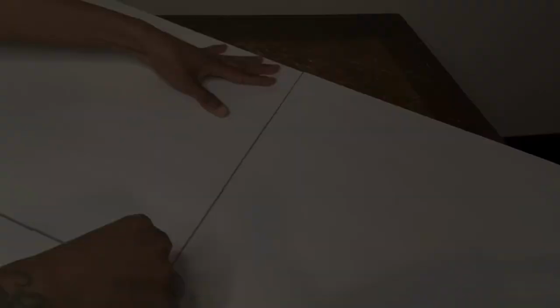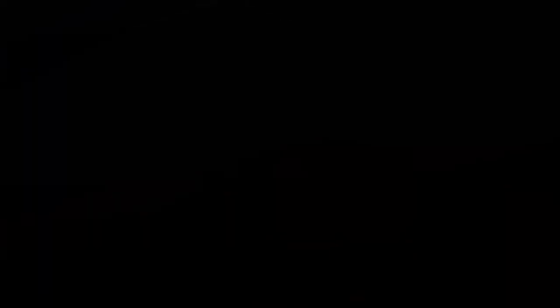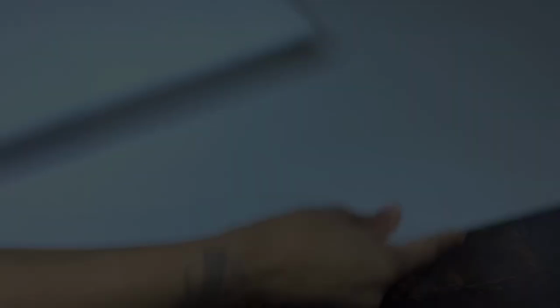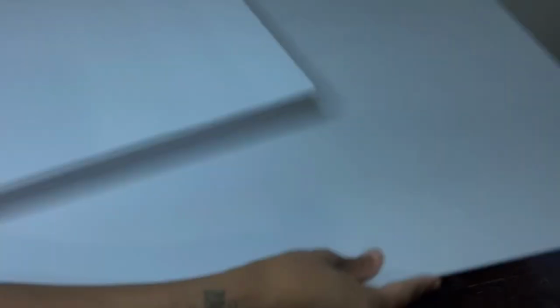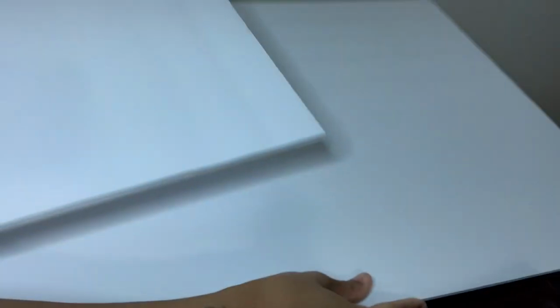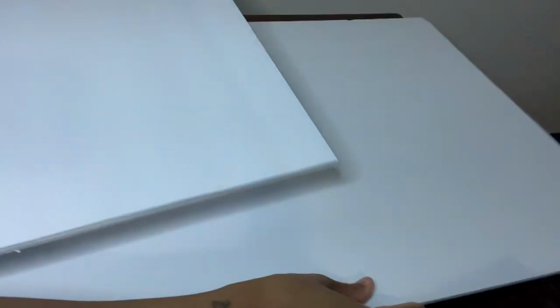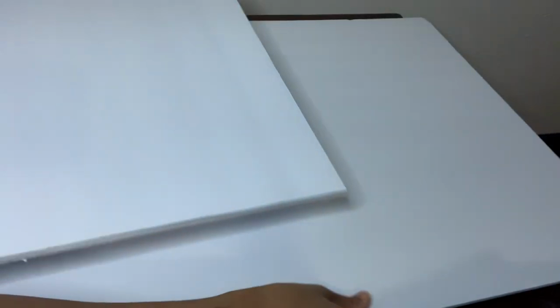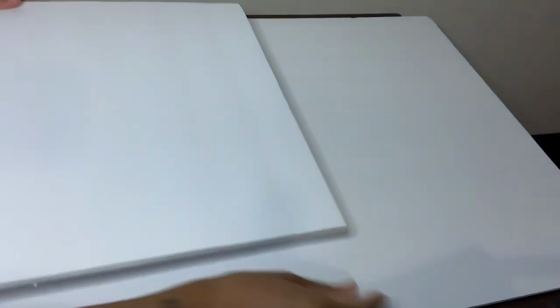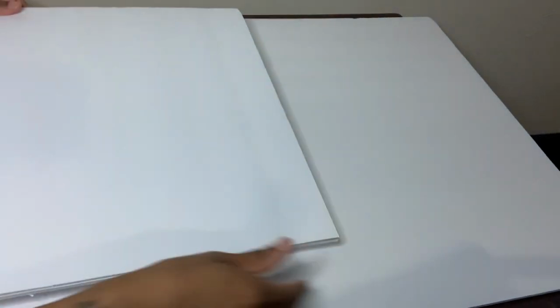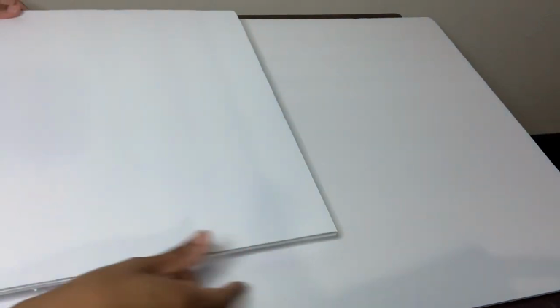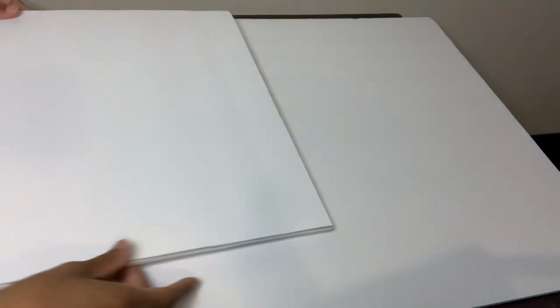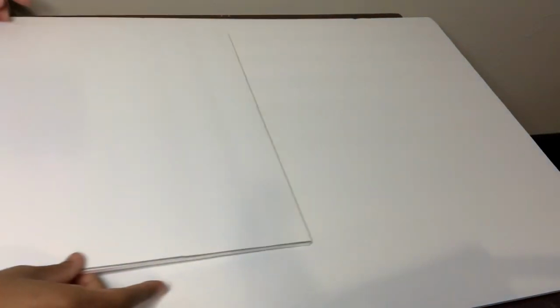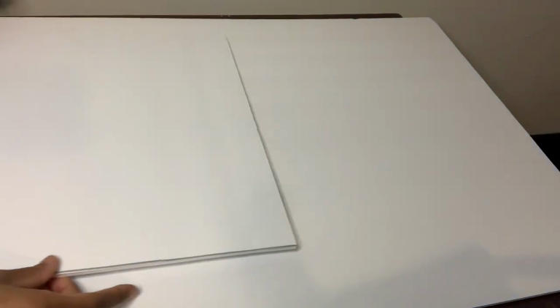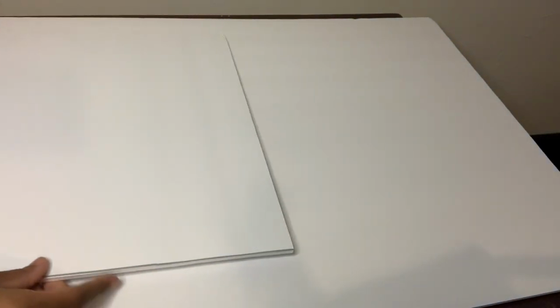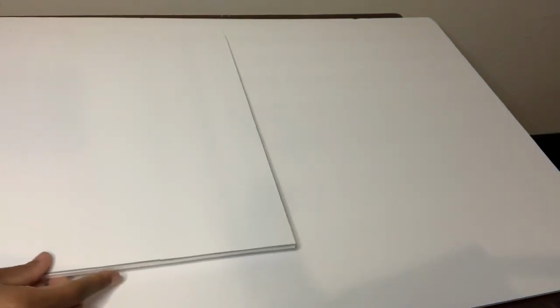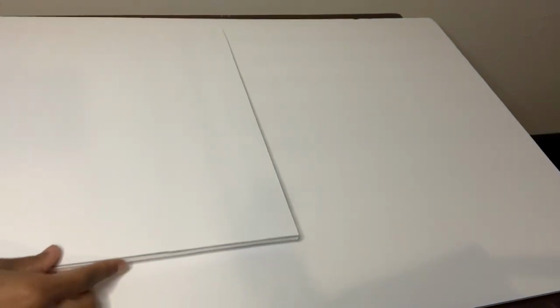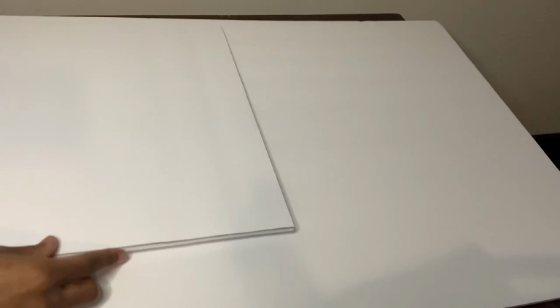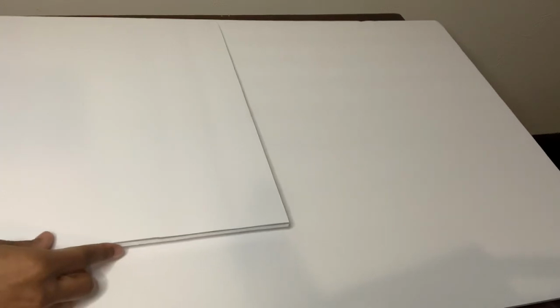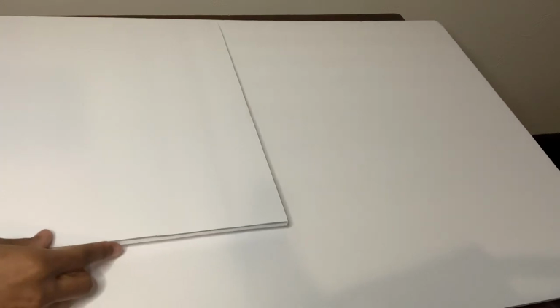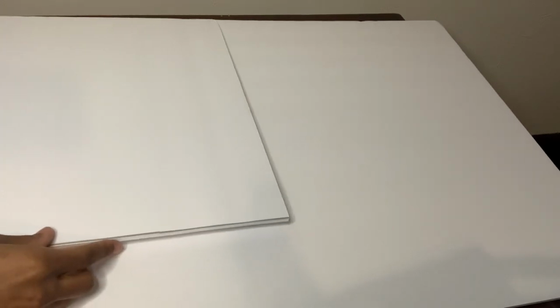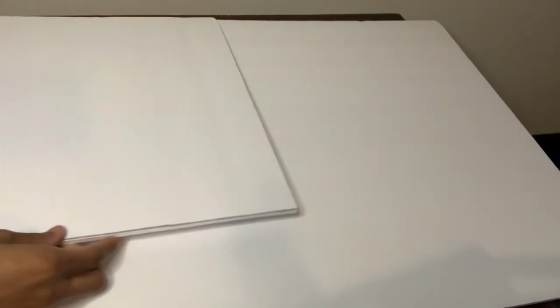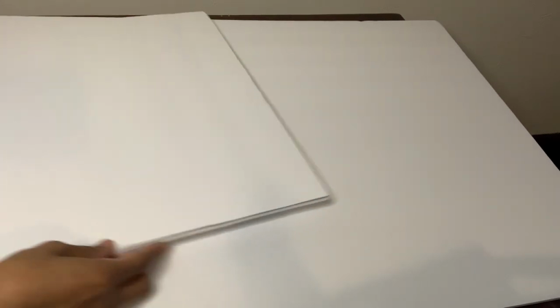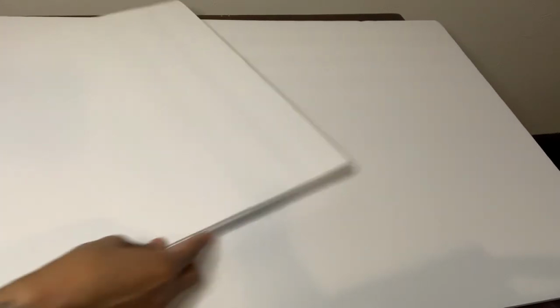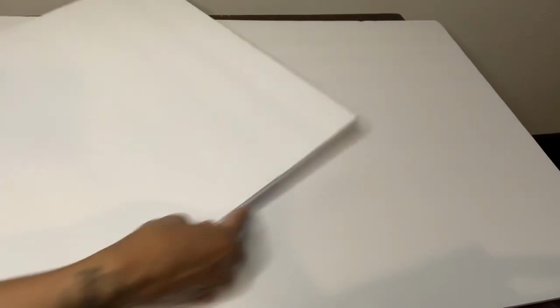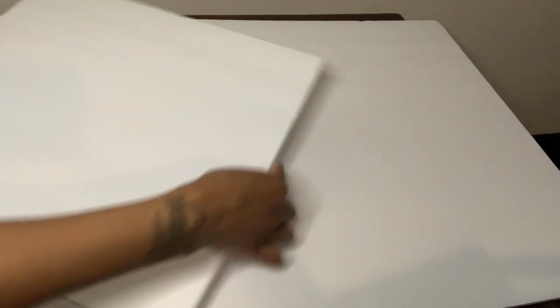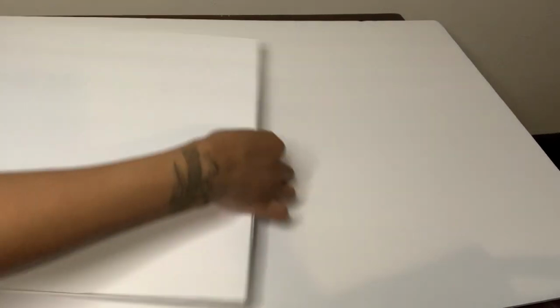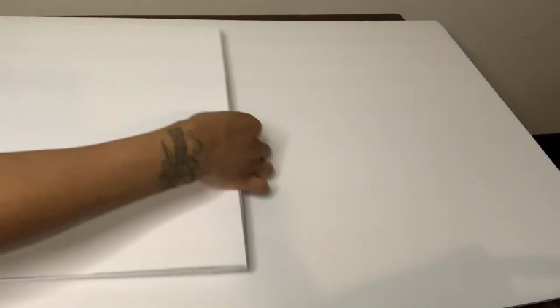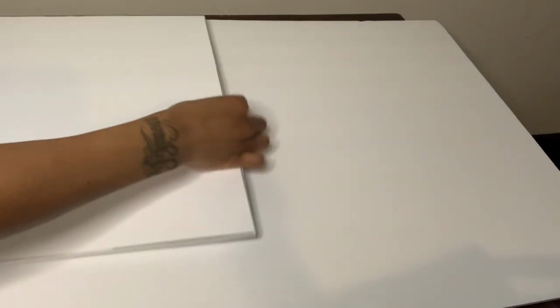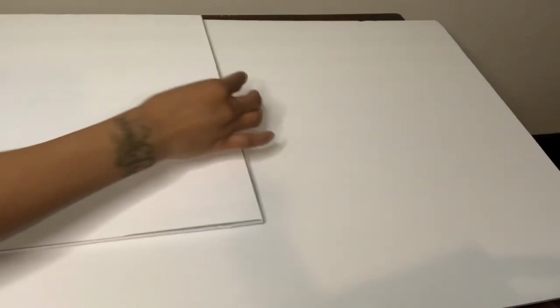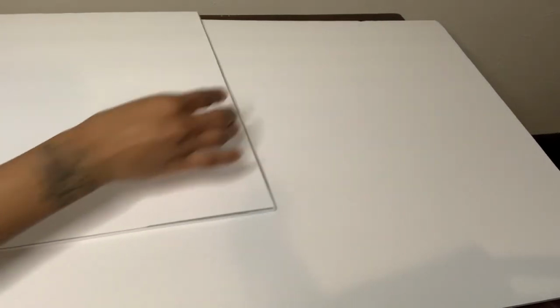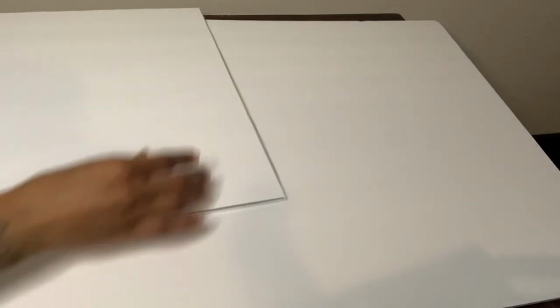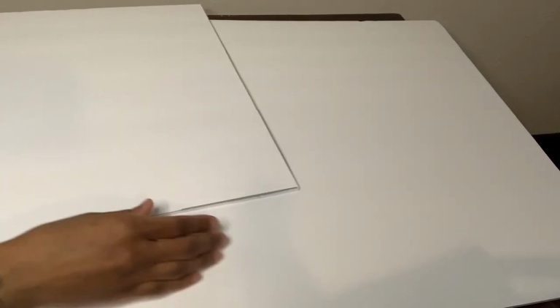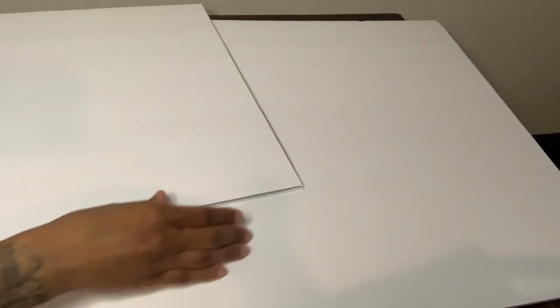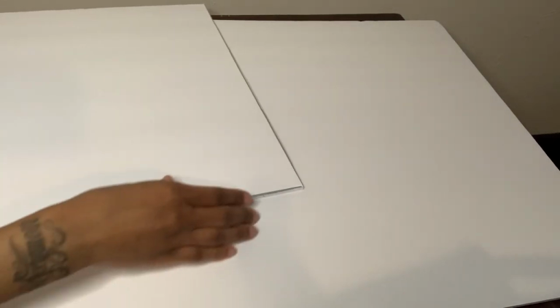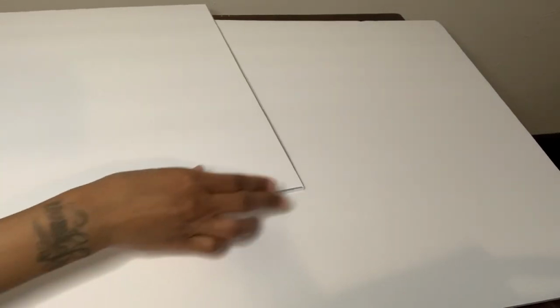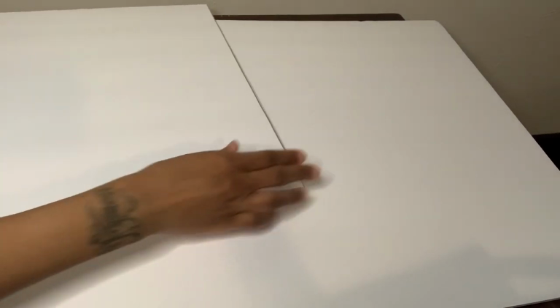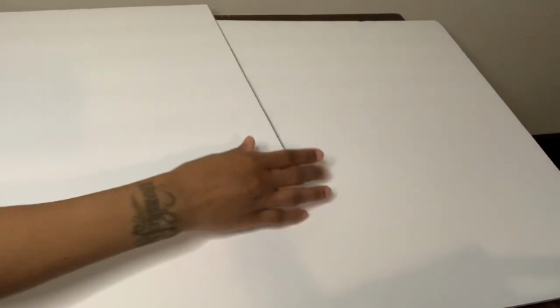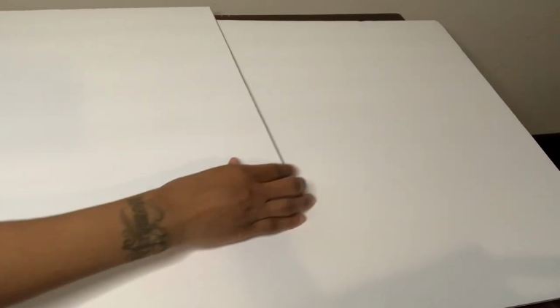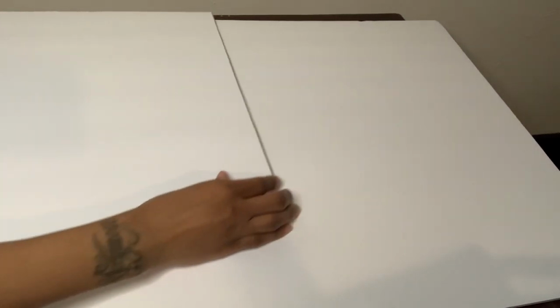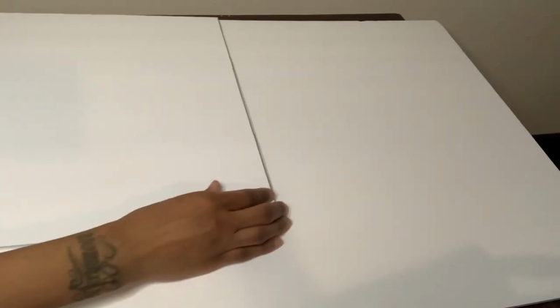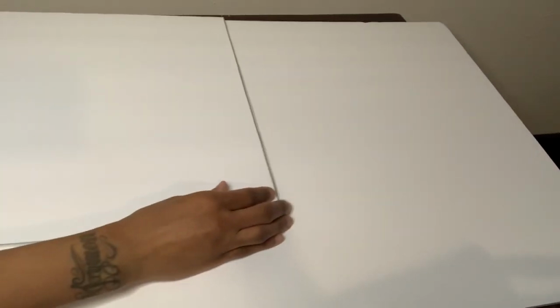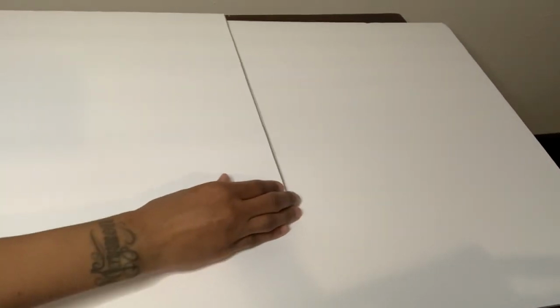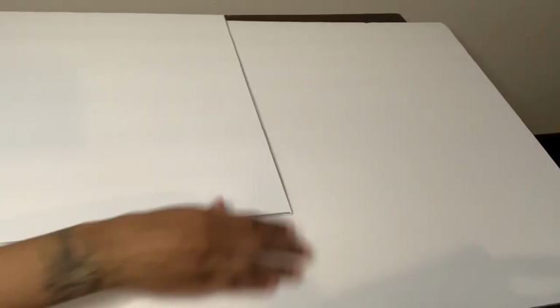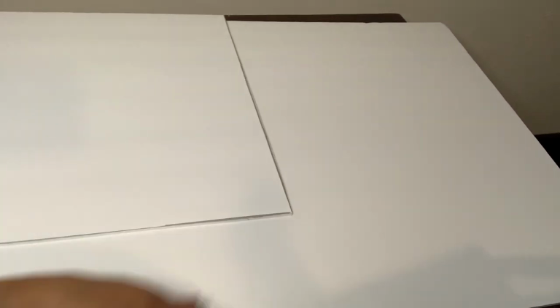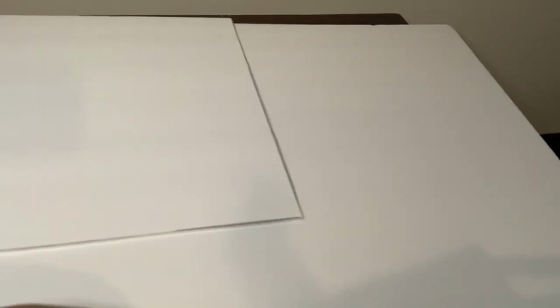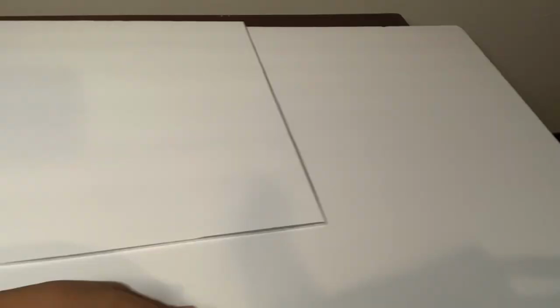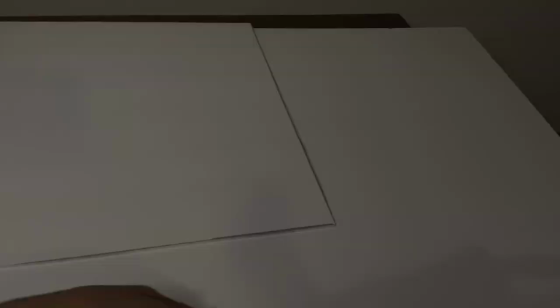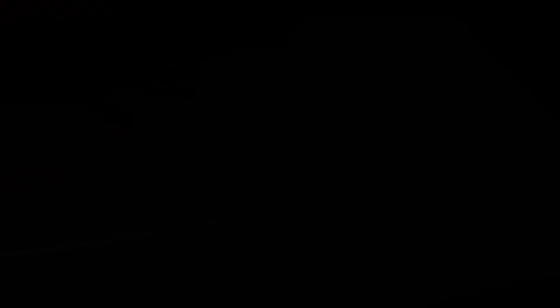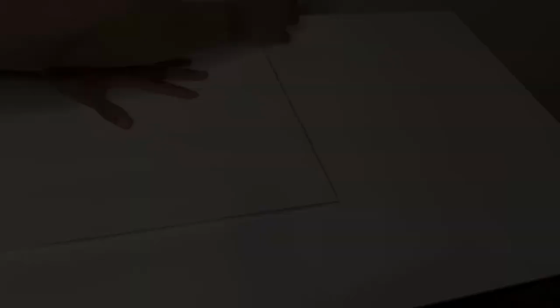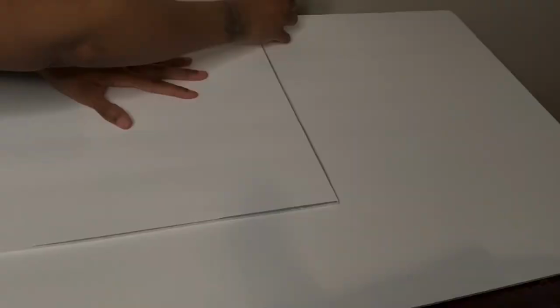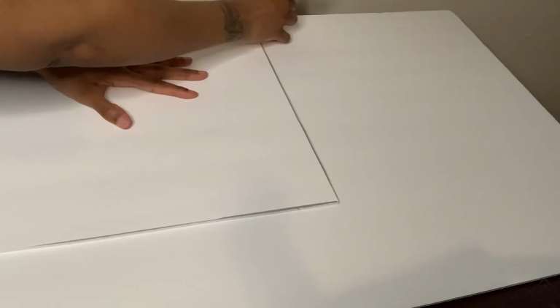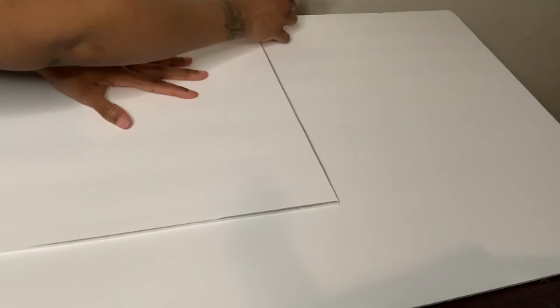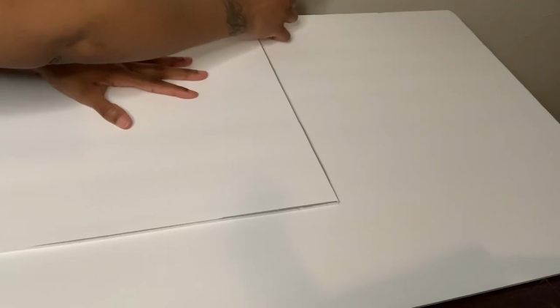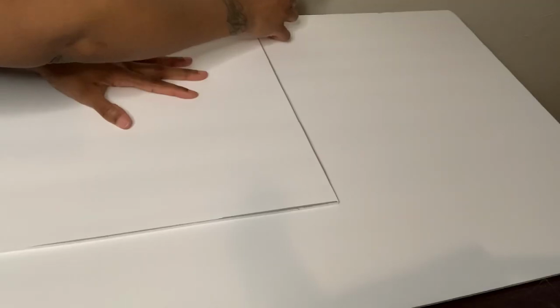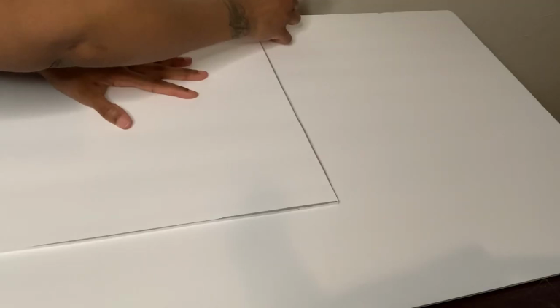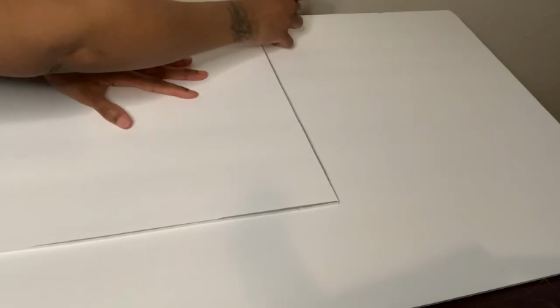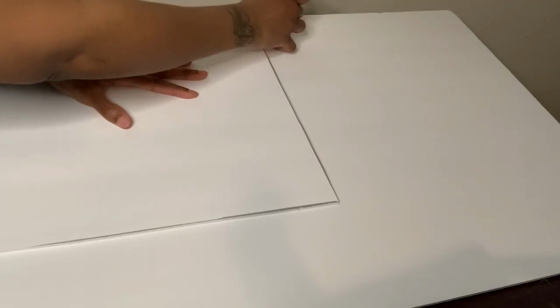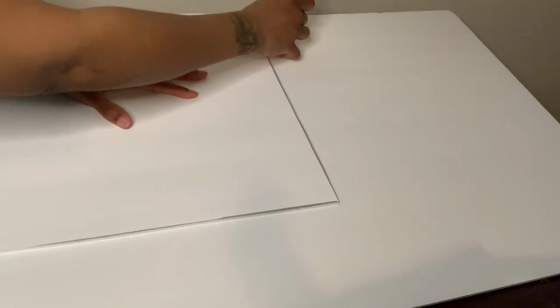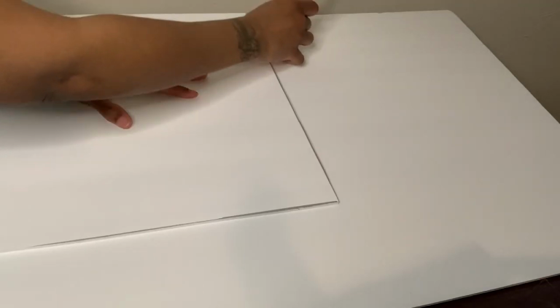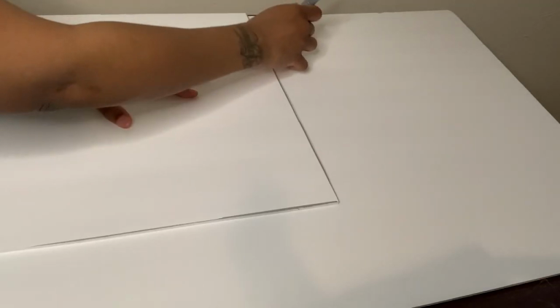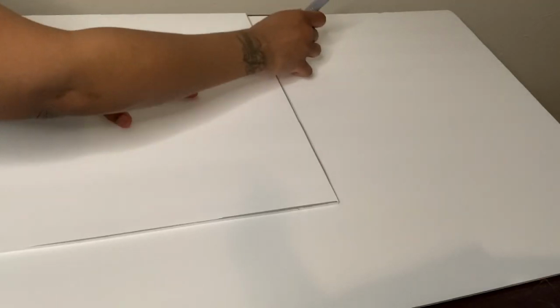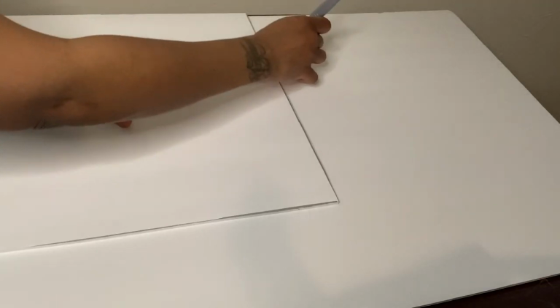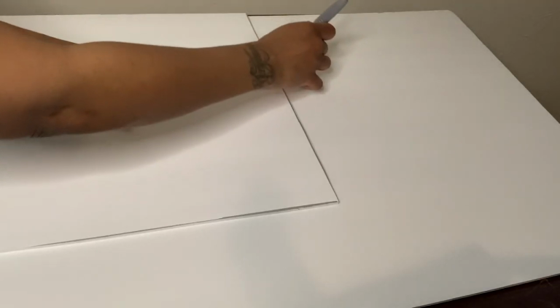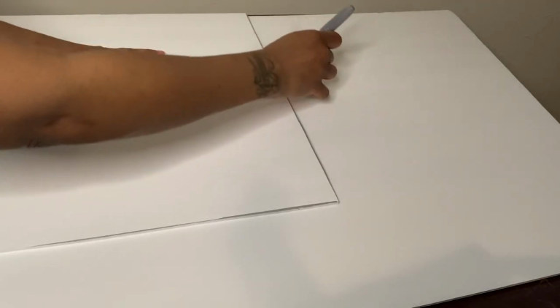For this next step, I'm using a second foam board to cut out the exact same piece that I already had.